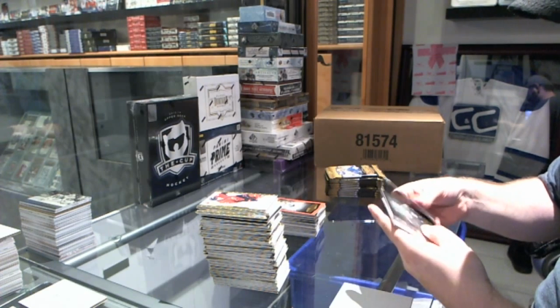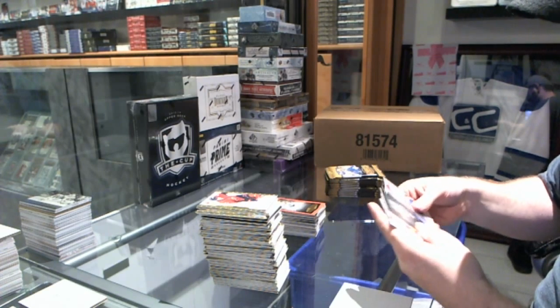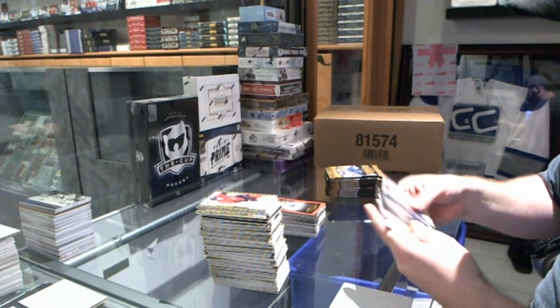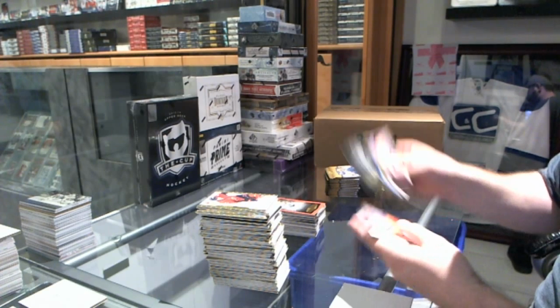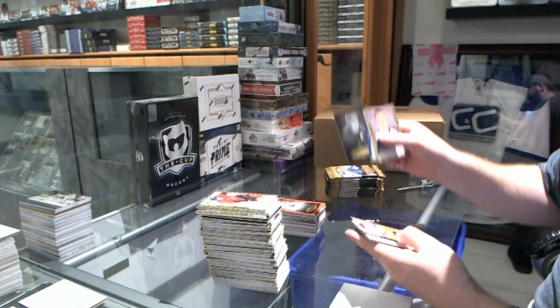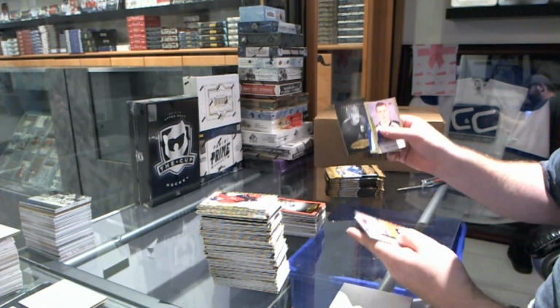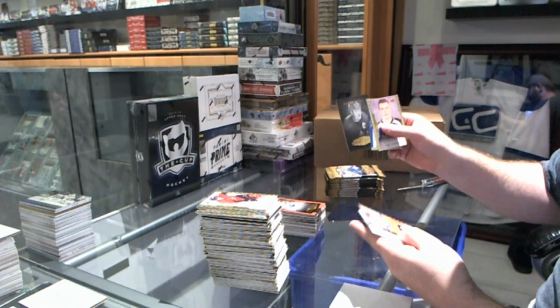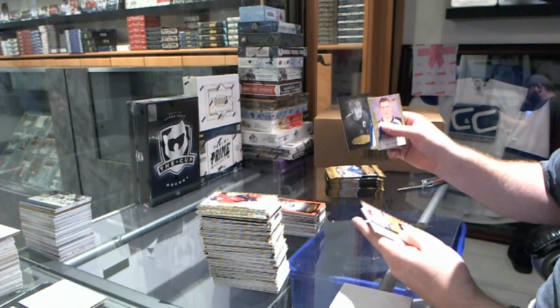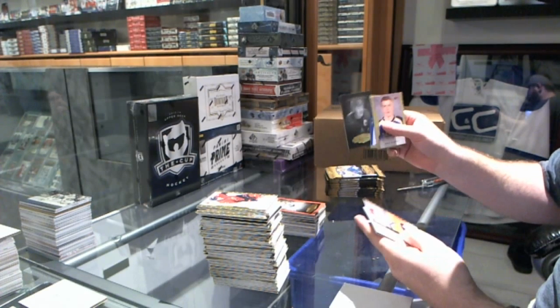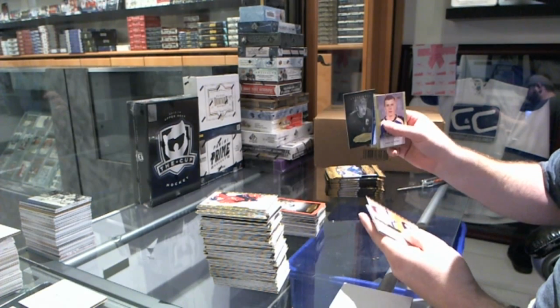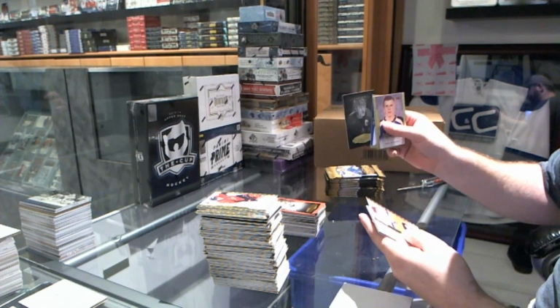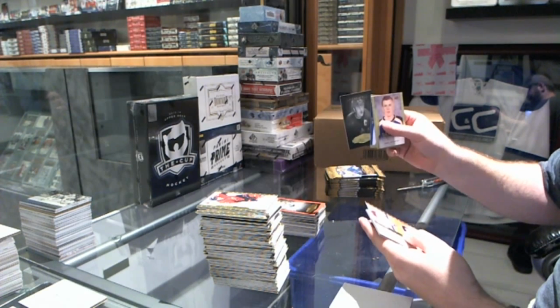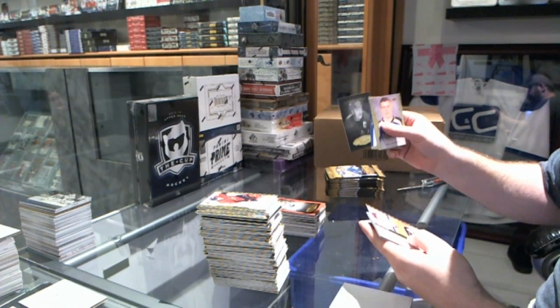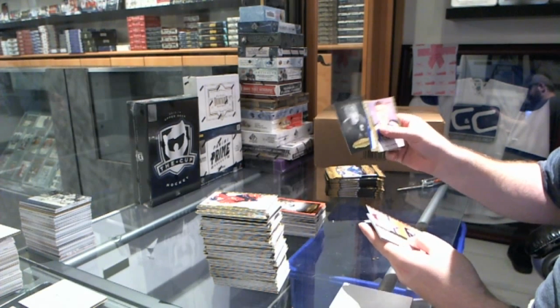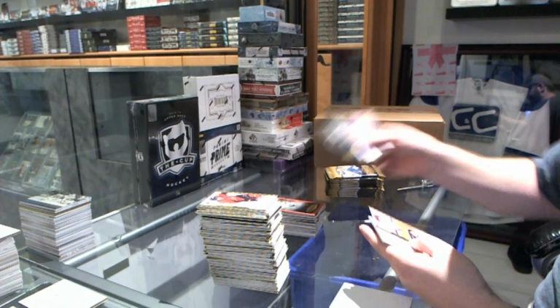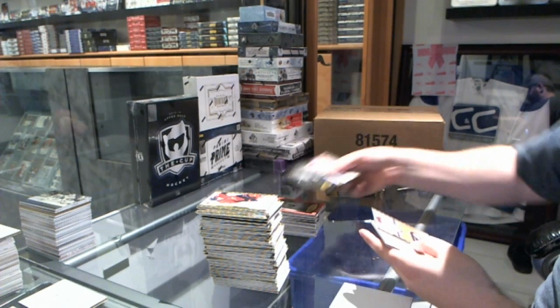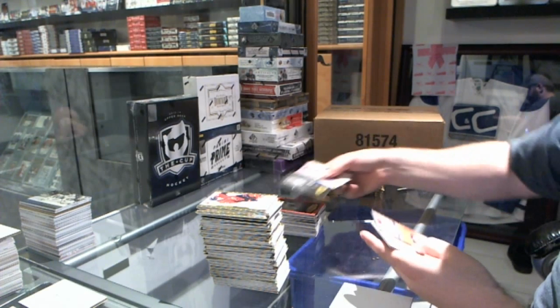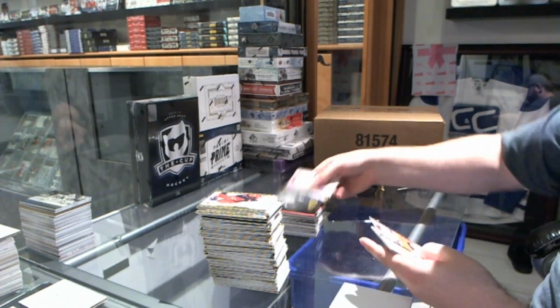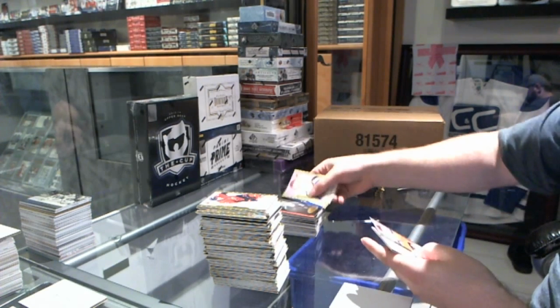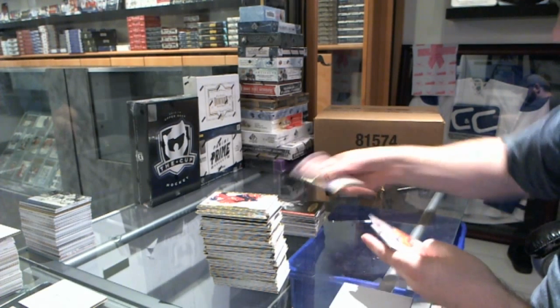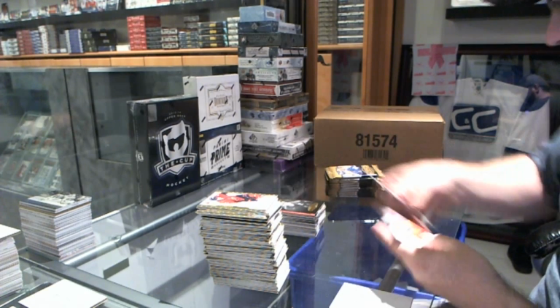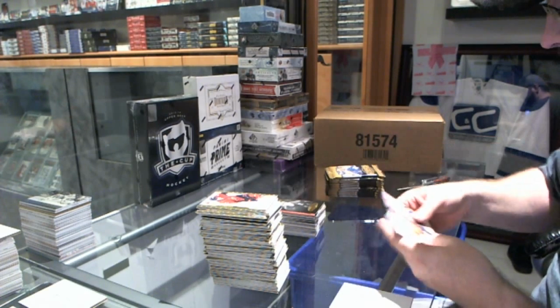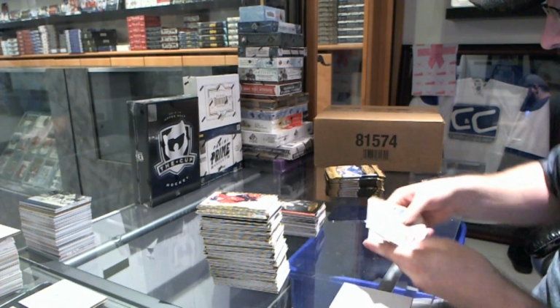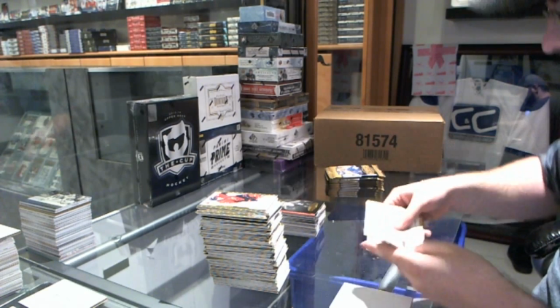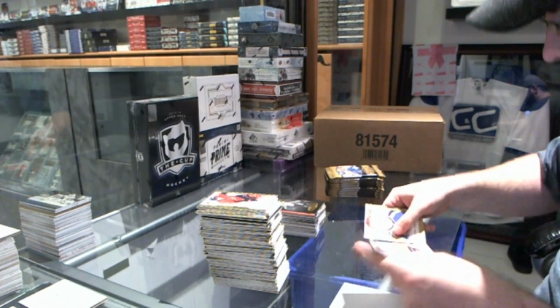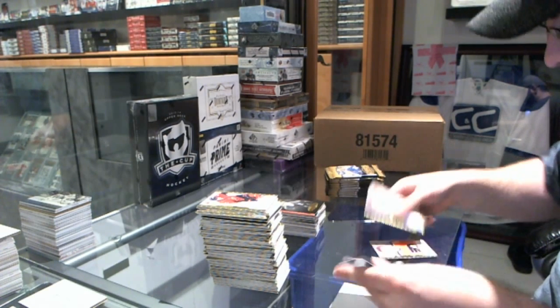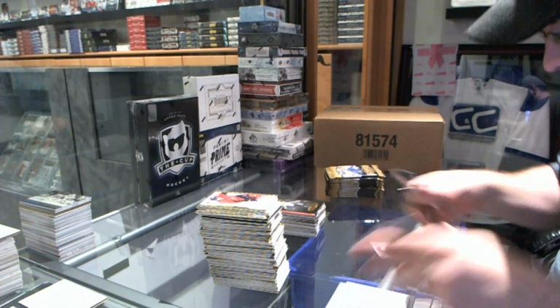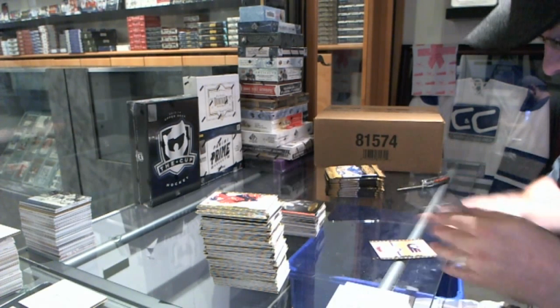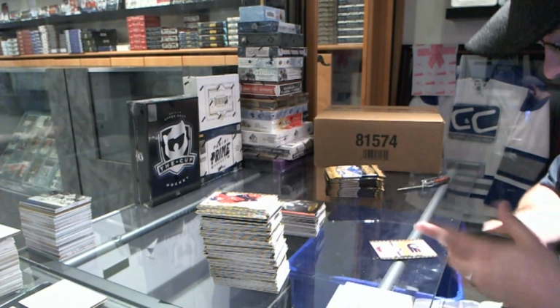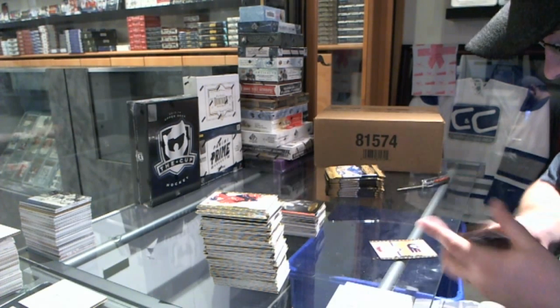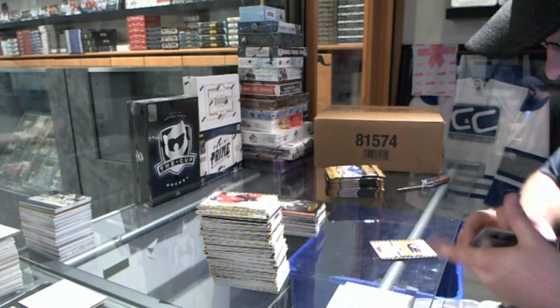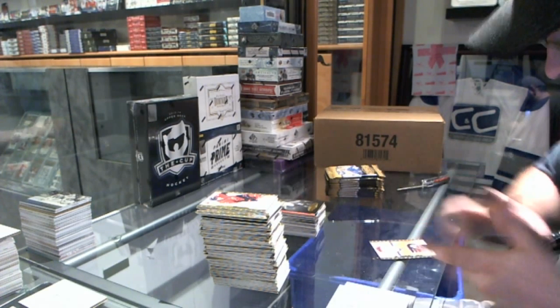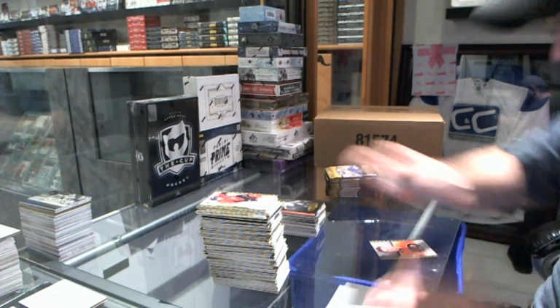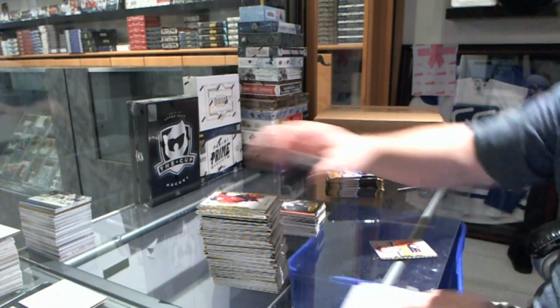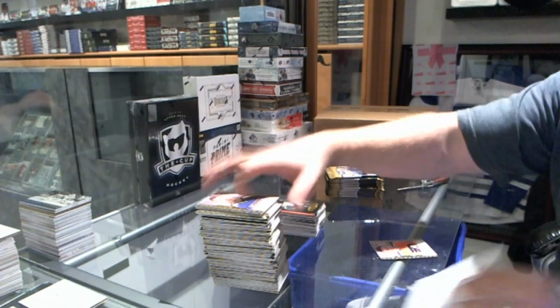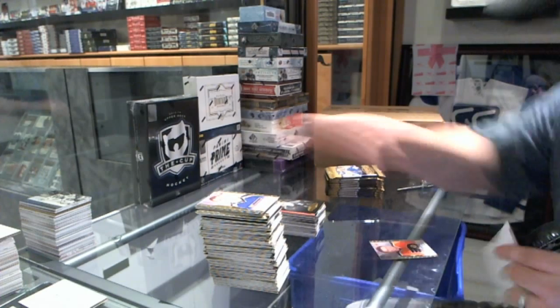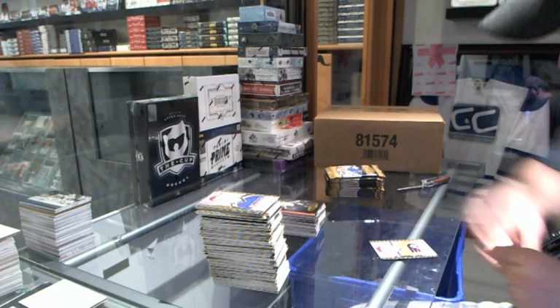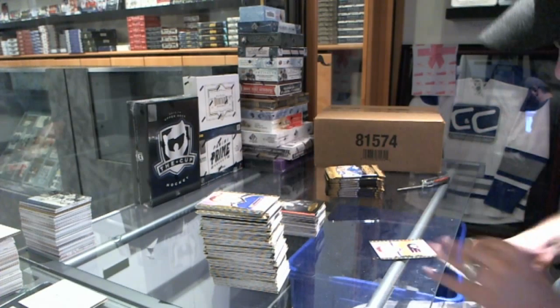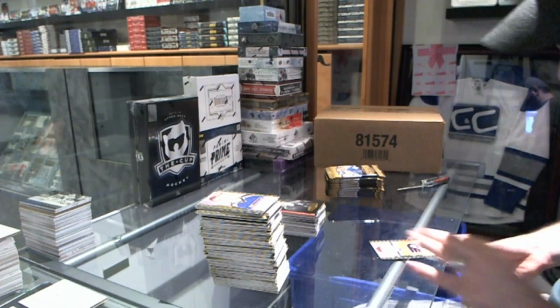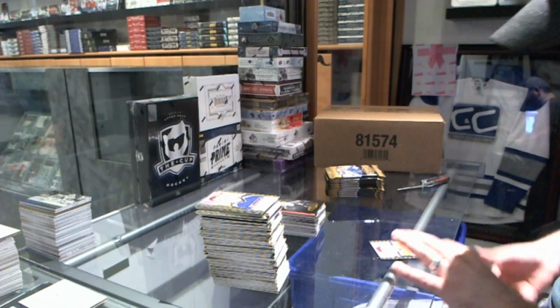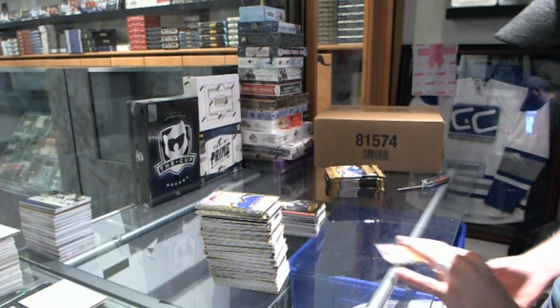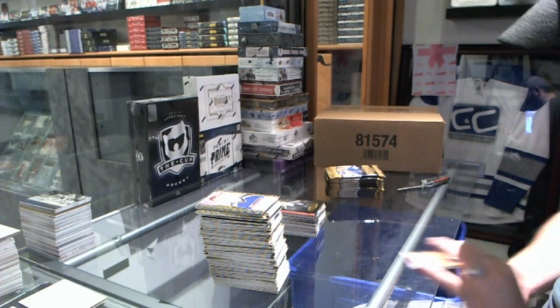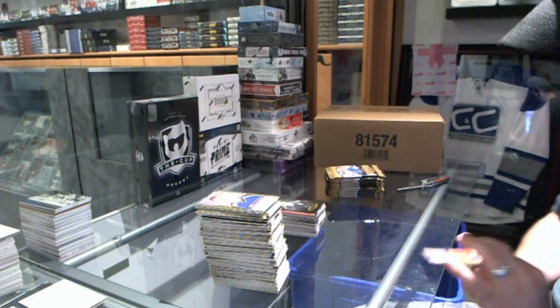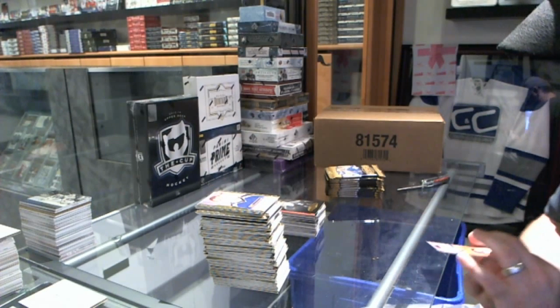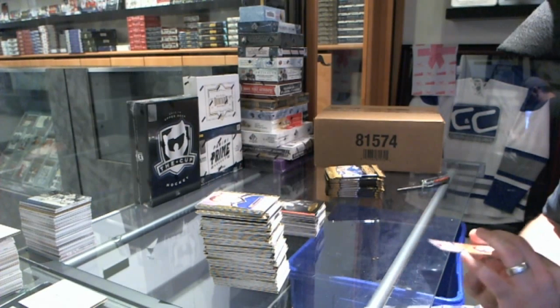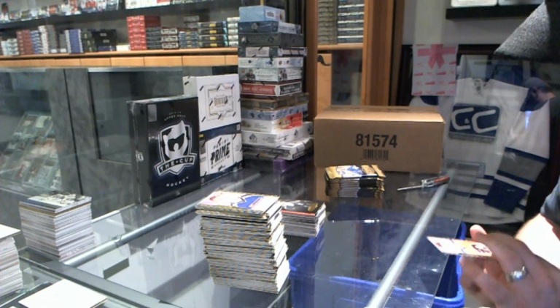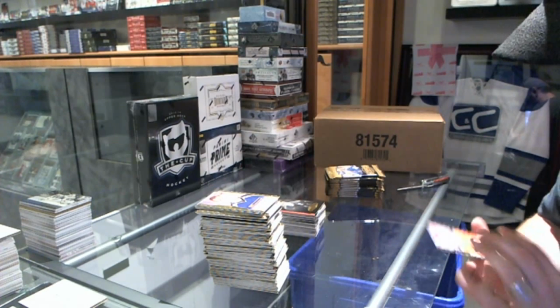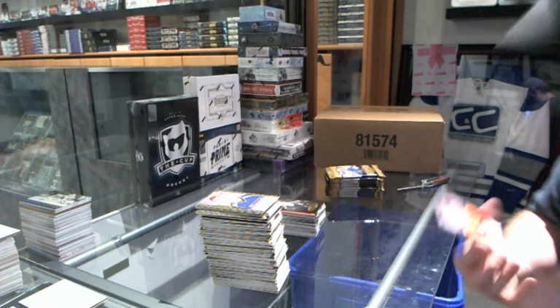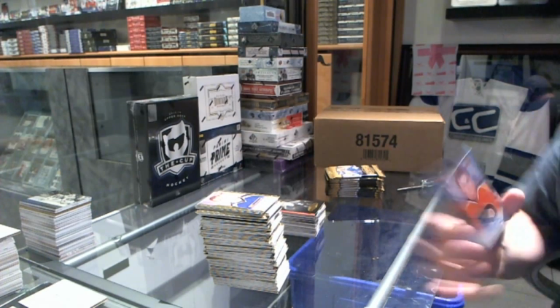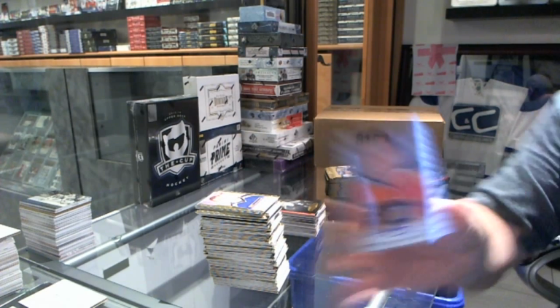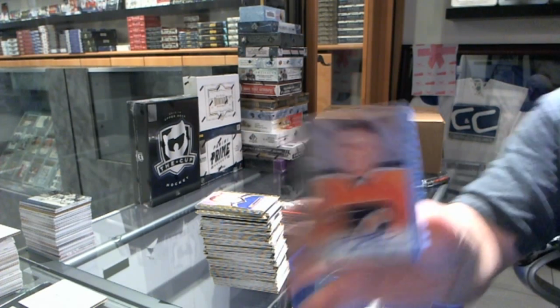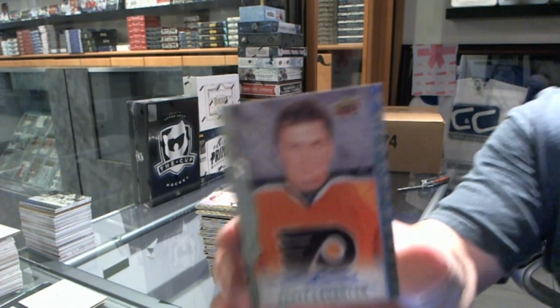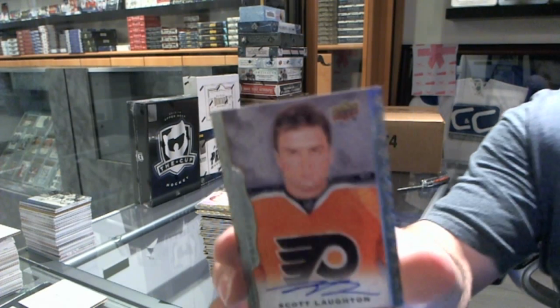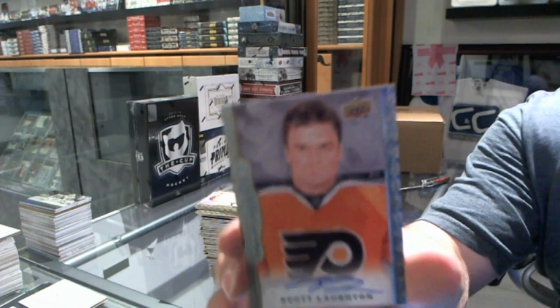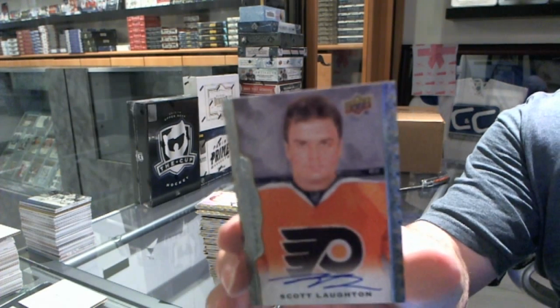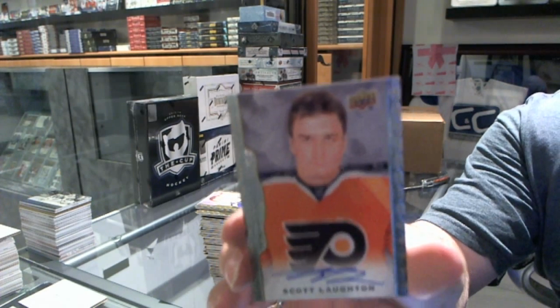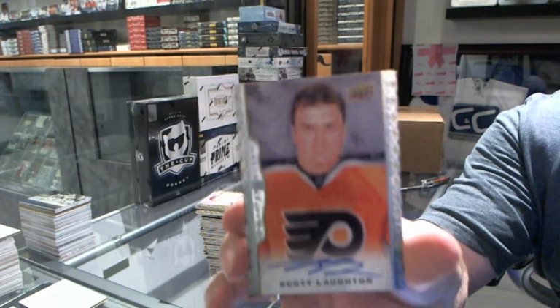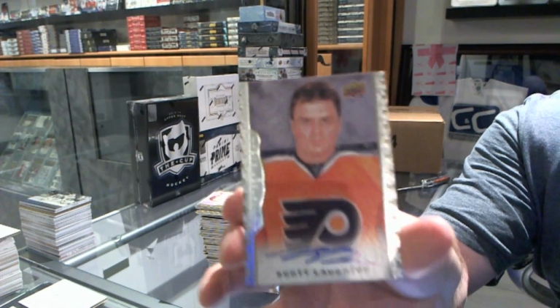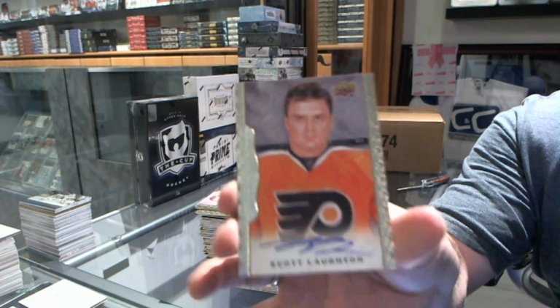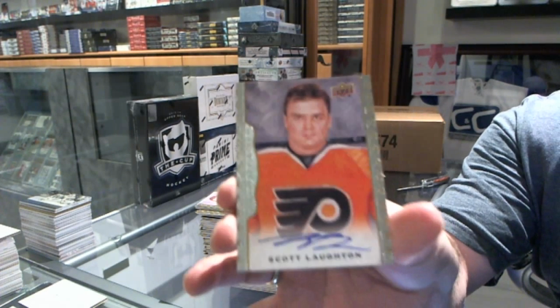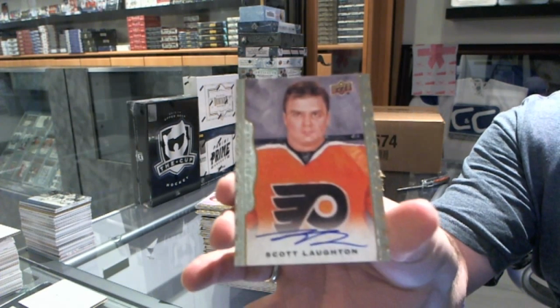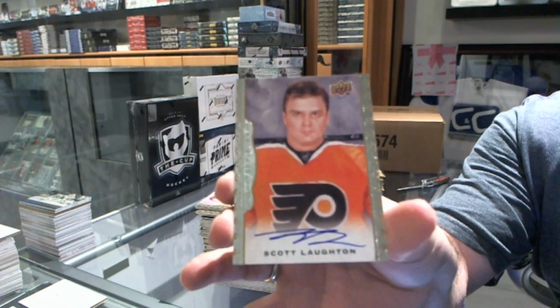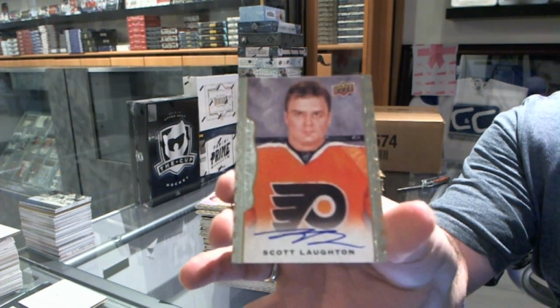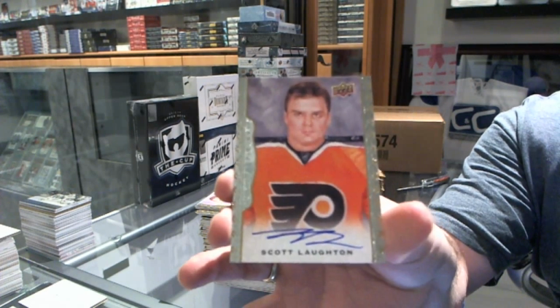Black and white for the Toronto Maple Leafs of Mats Sundin. And an autograph for the Philadelphia Flyers, Scott Hartnell.